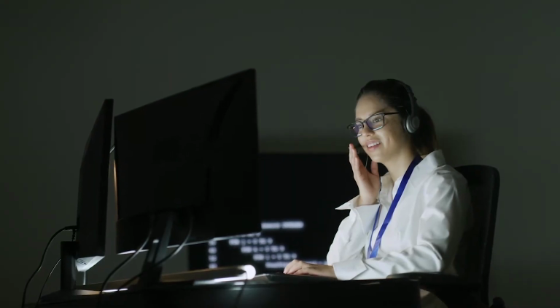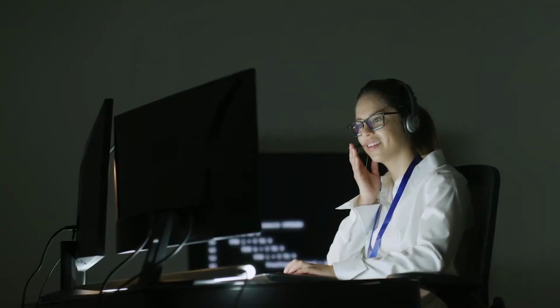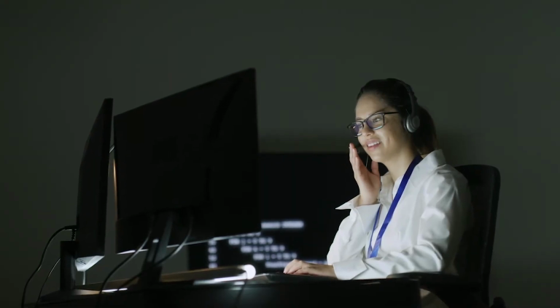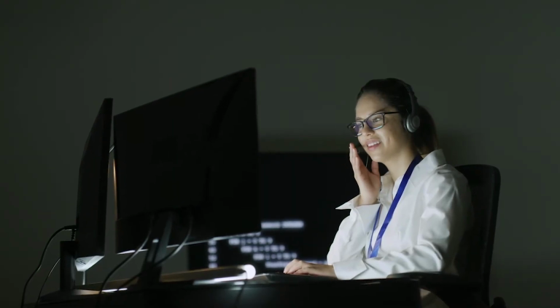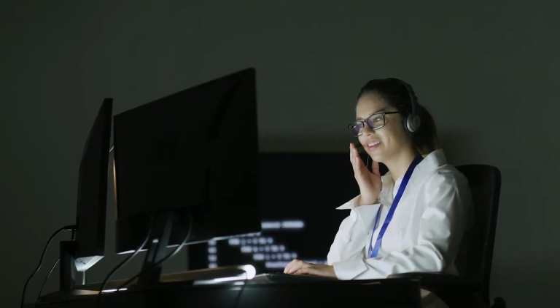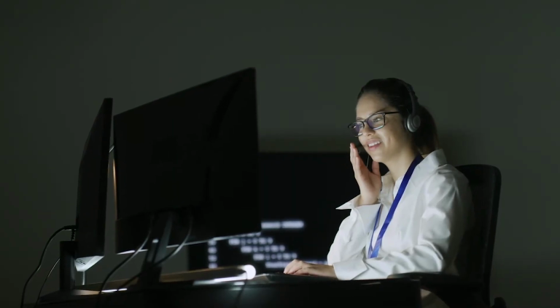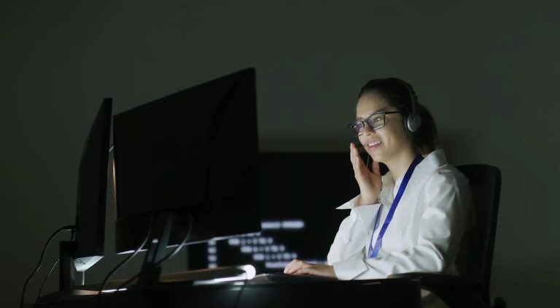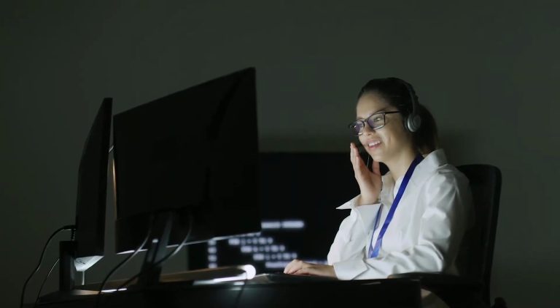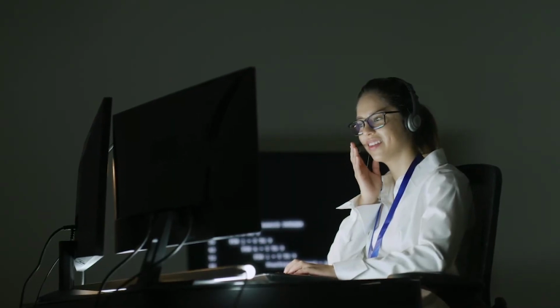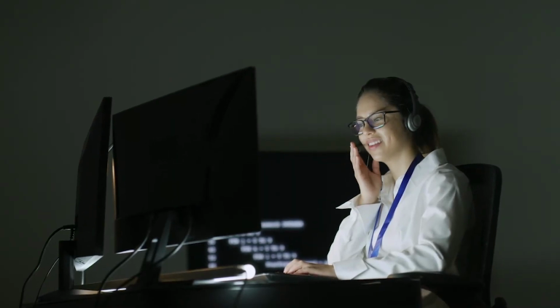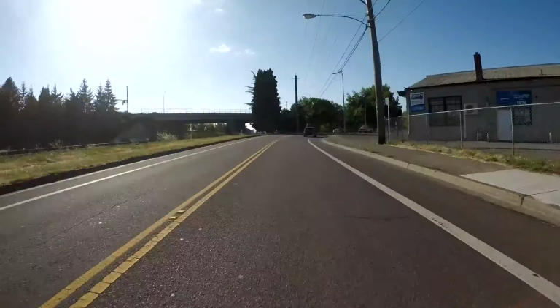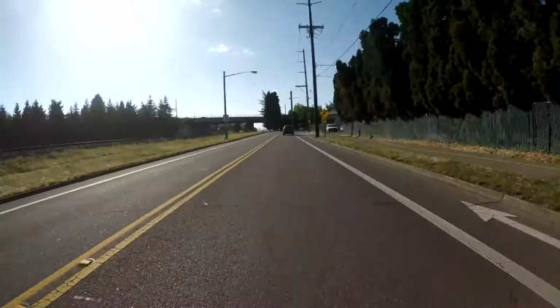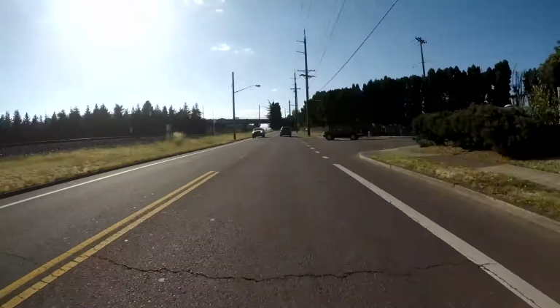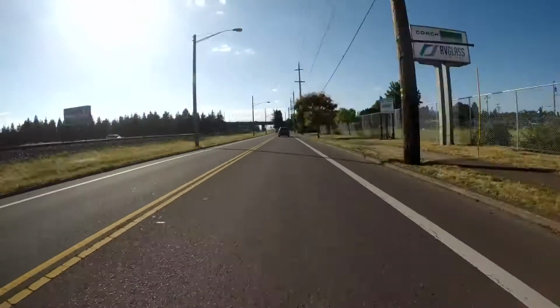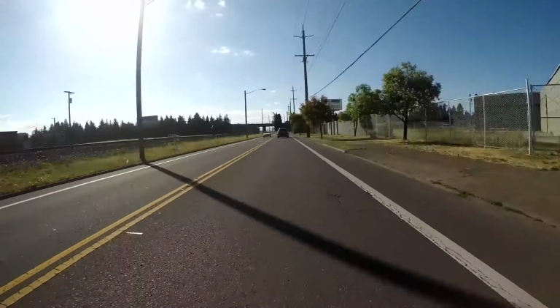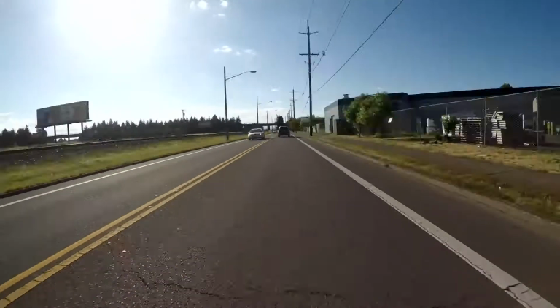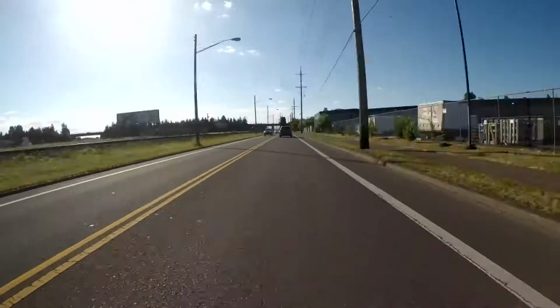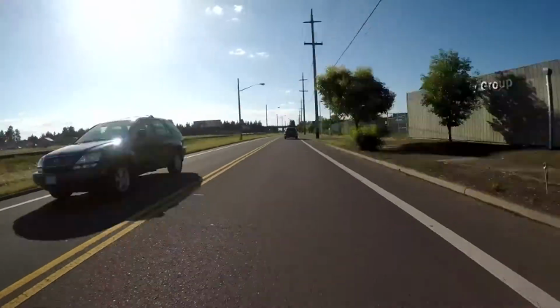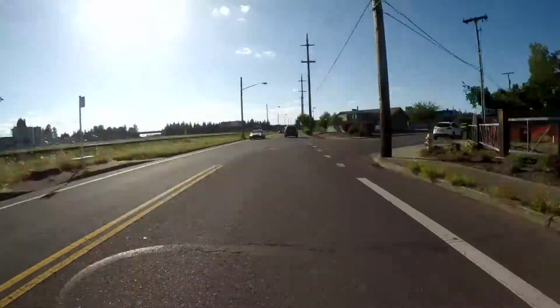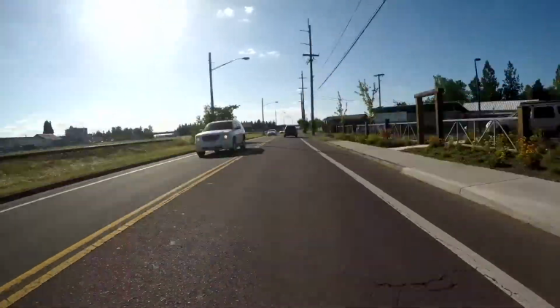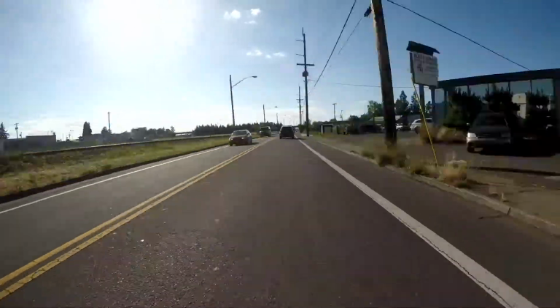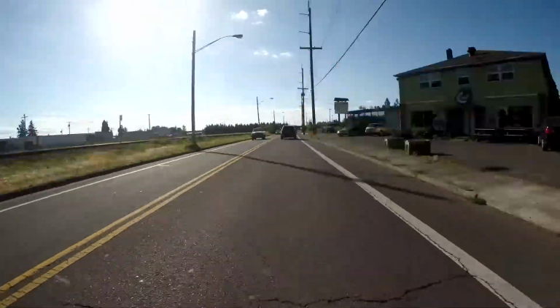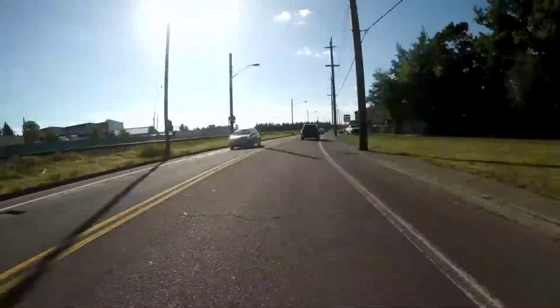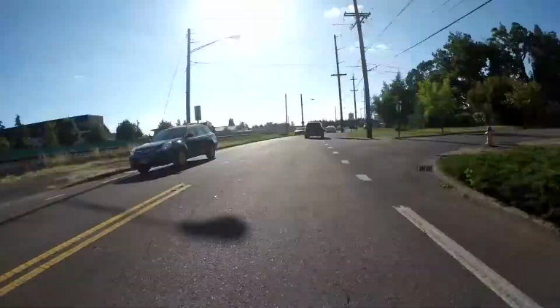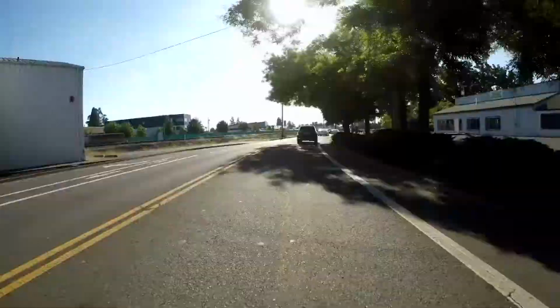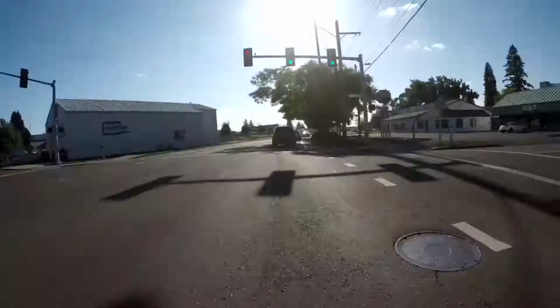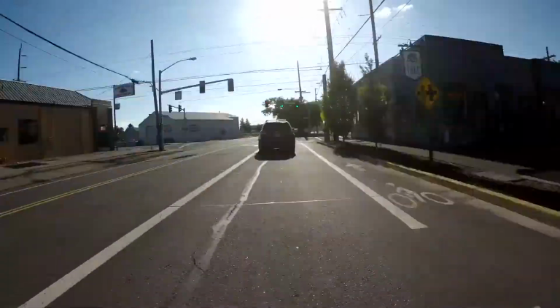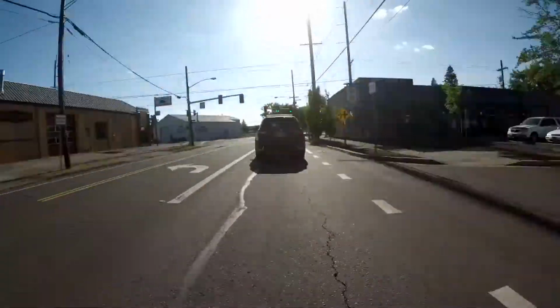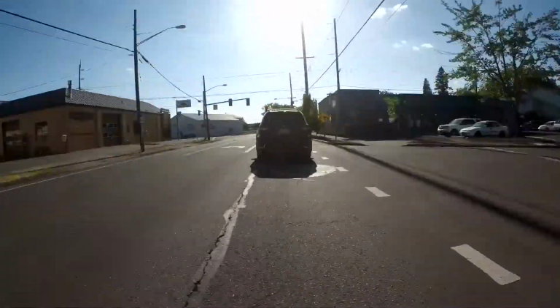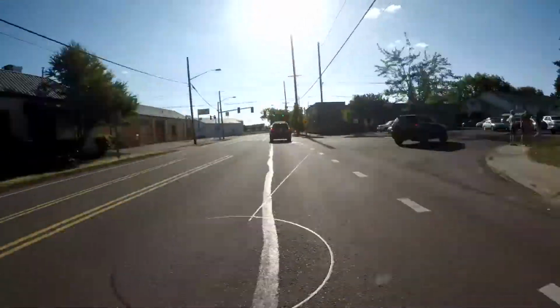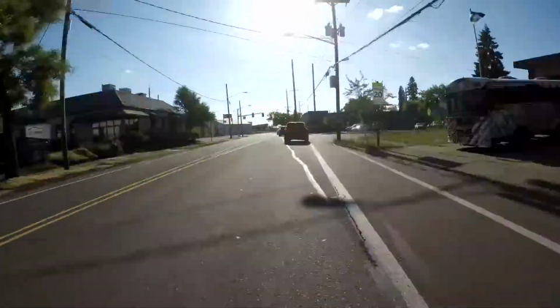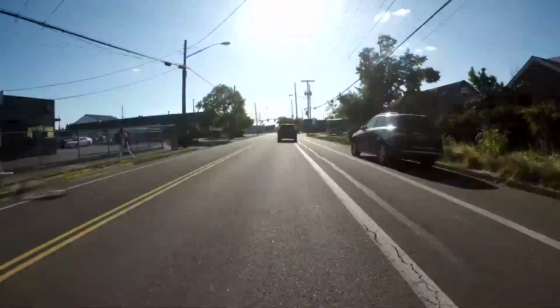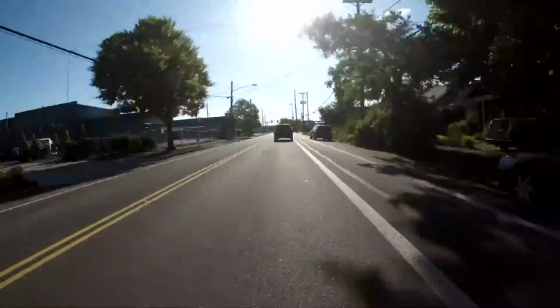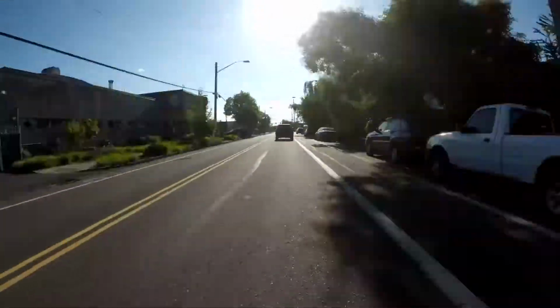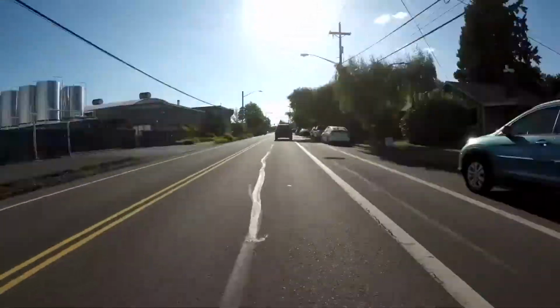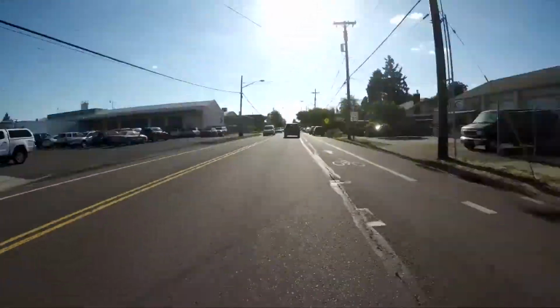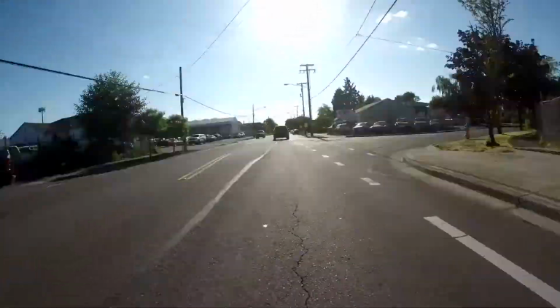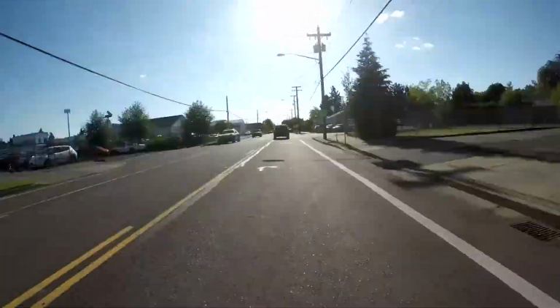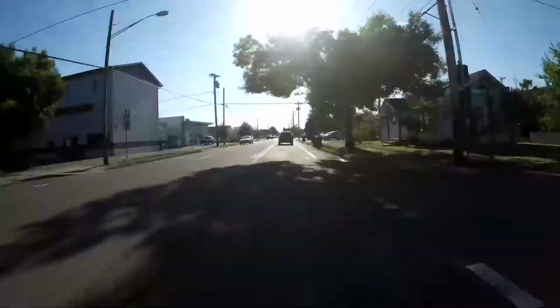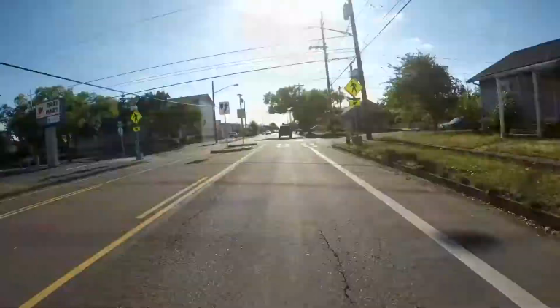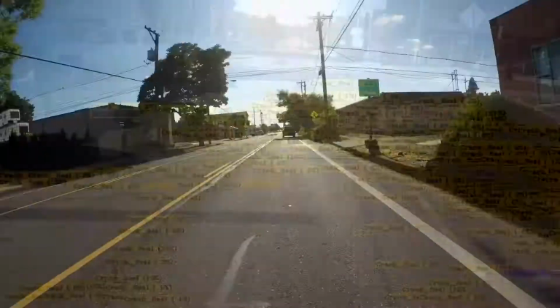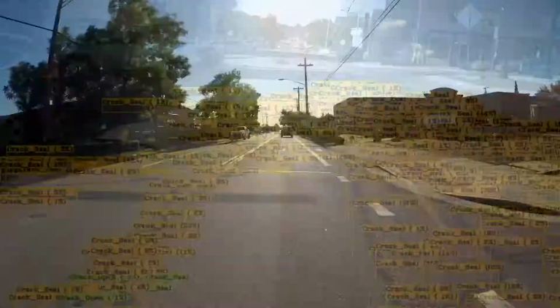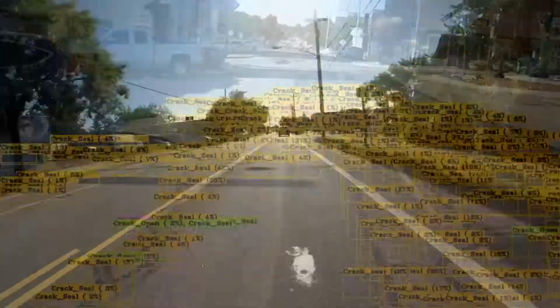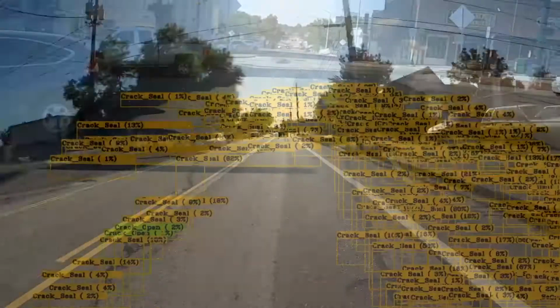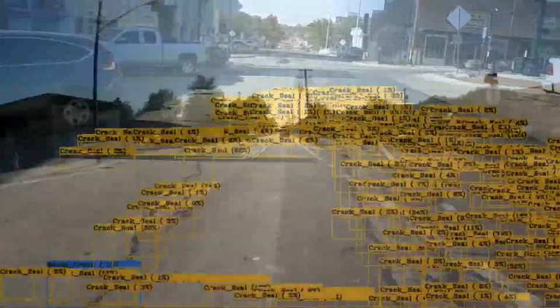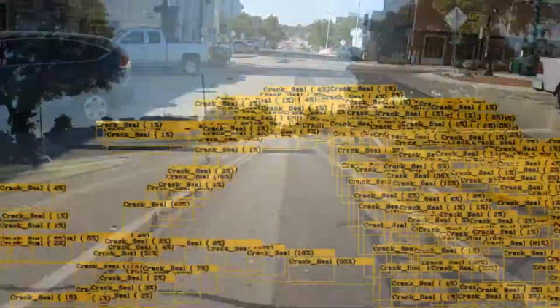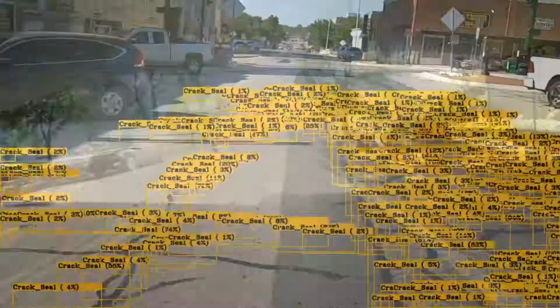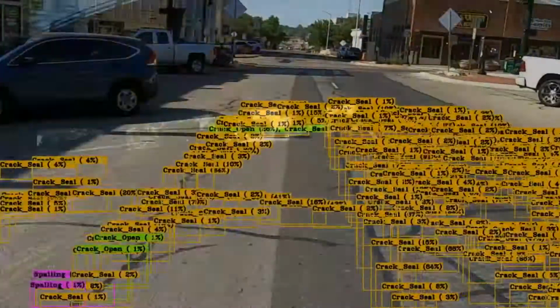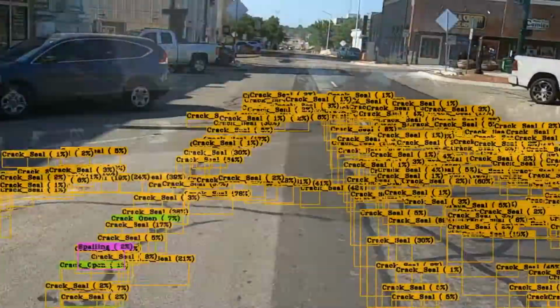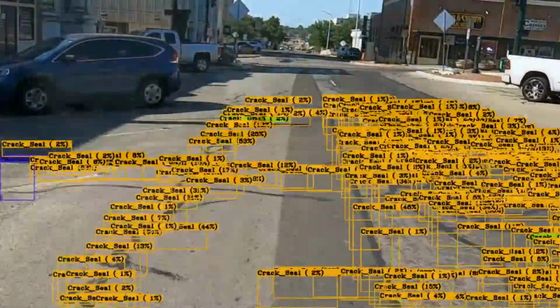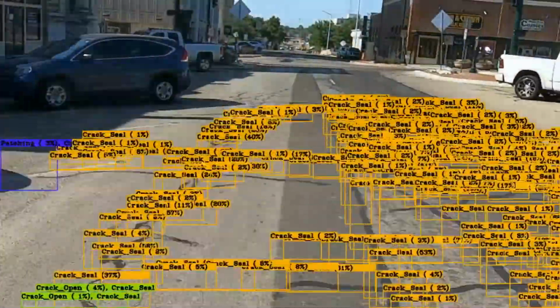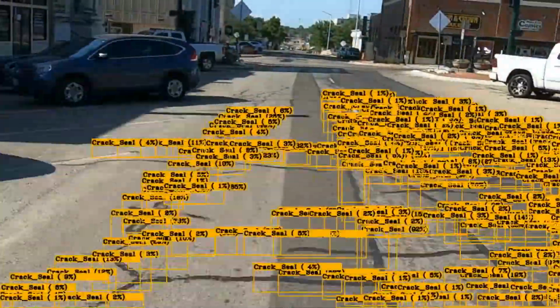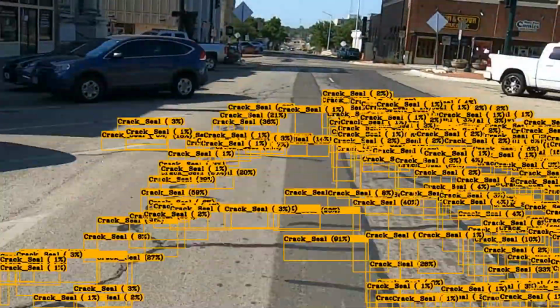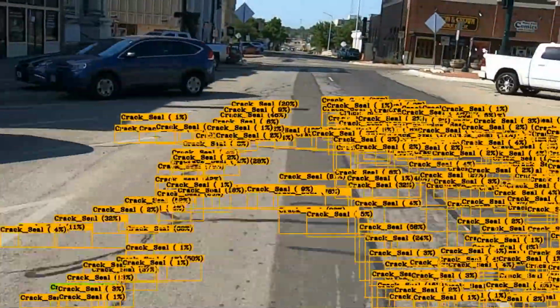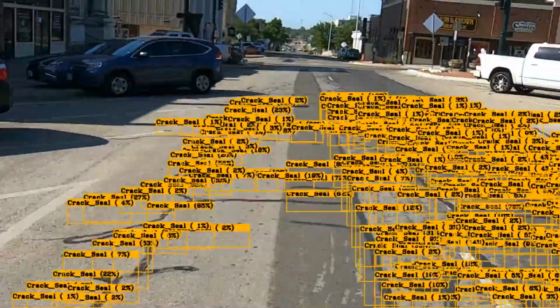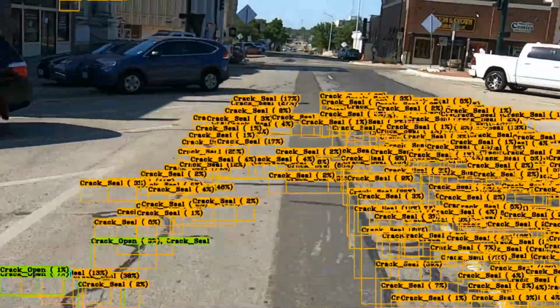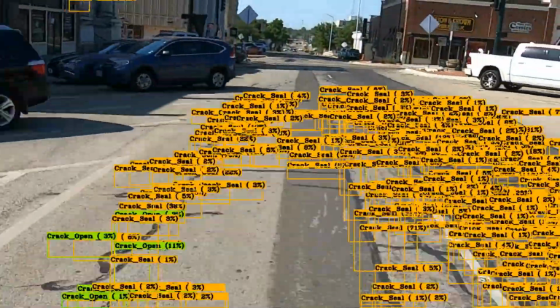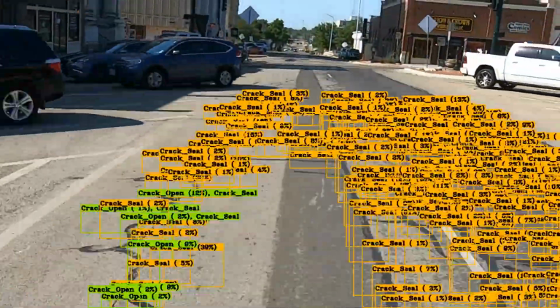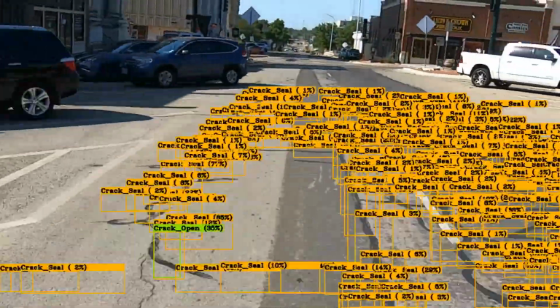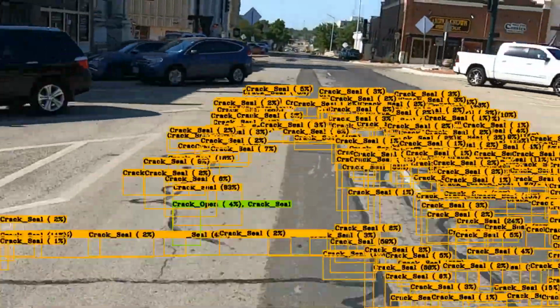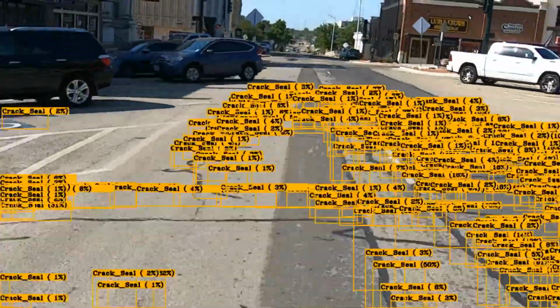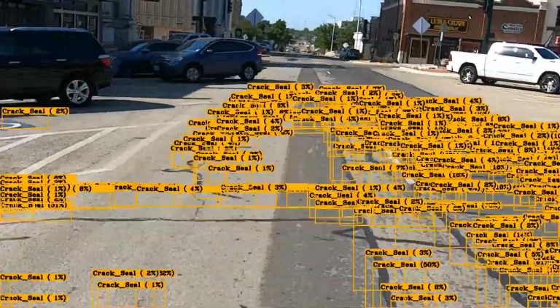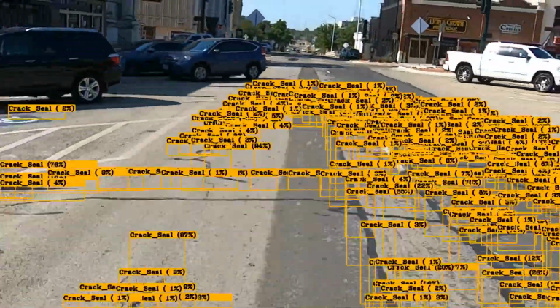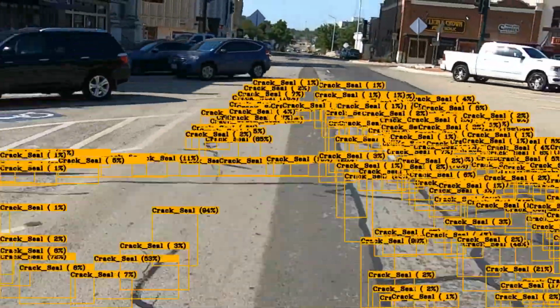With Smart Pavement Management, you shoot video to collect pavement data, and Nexco does the rest.